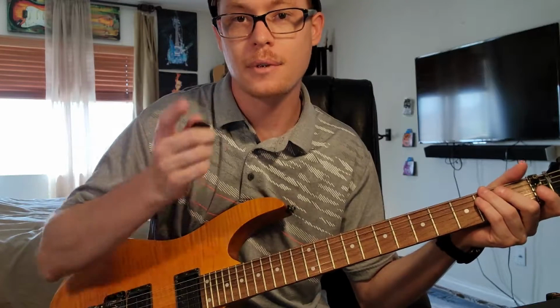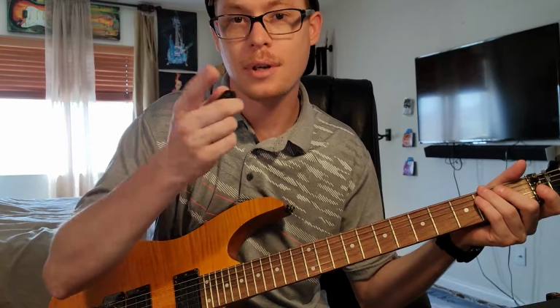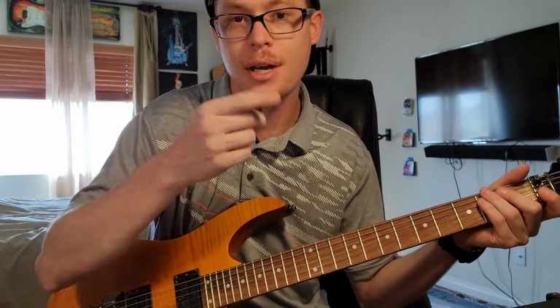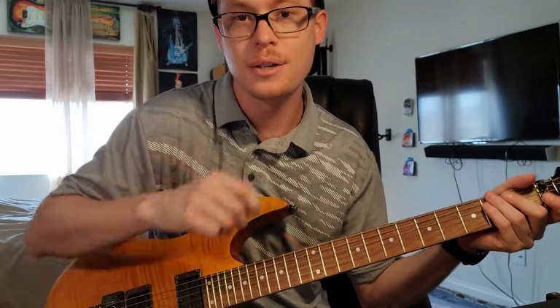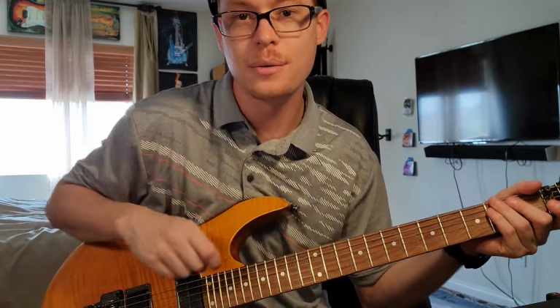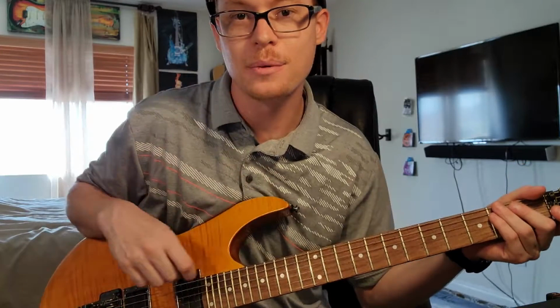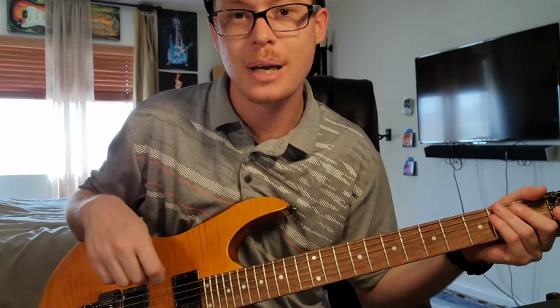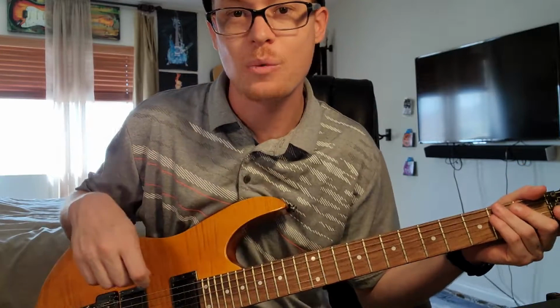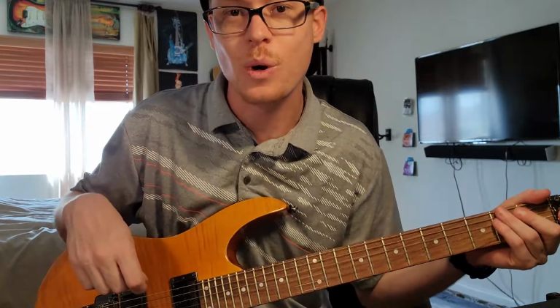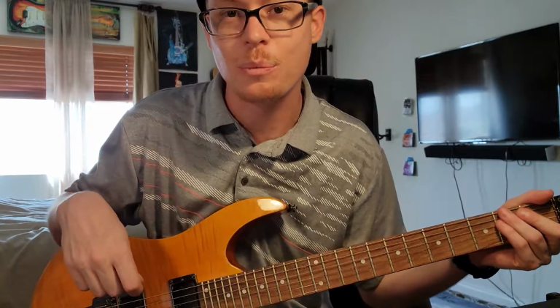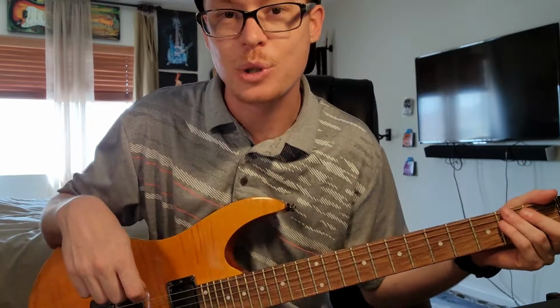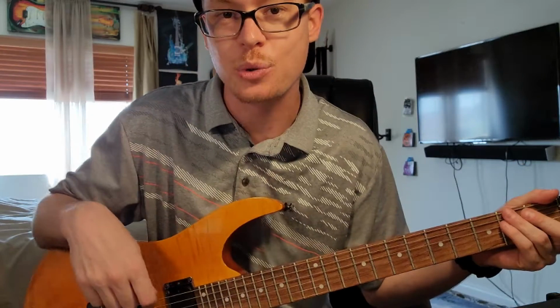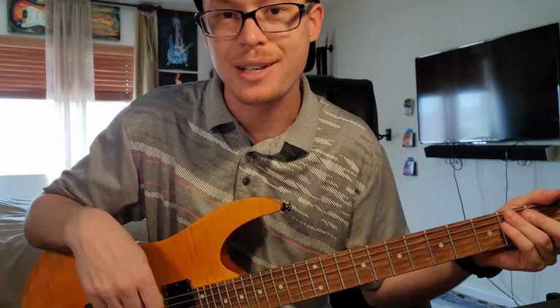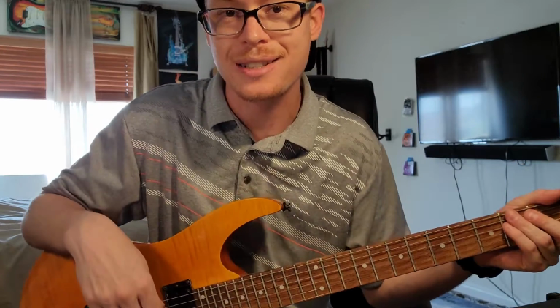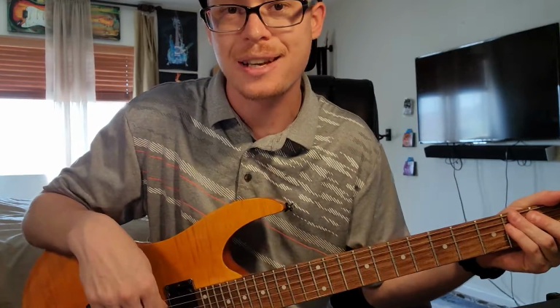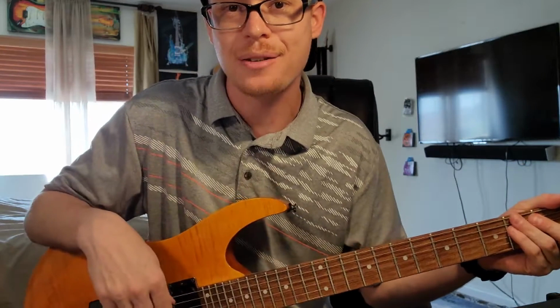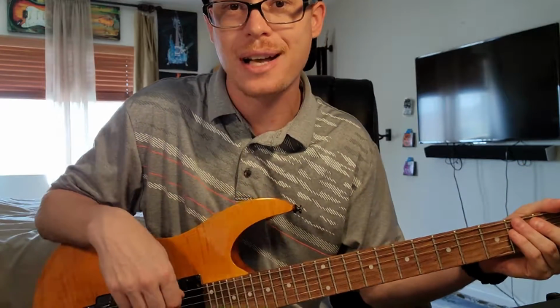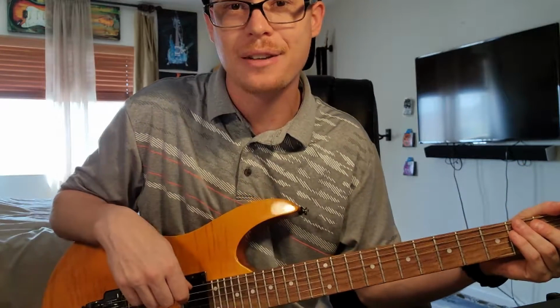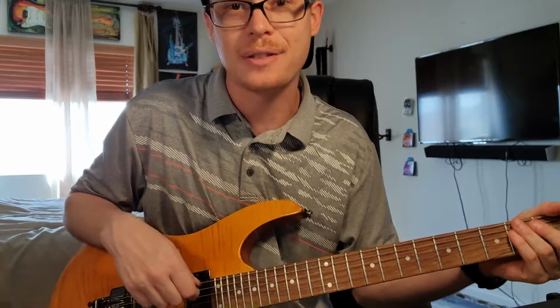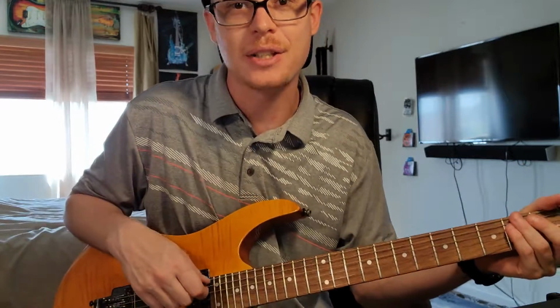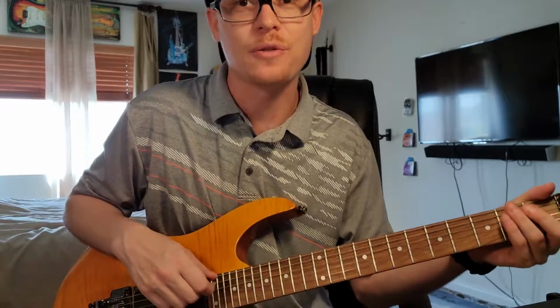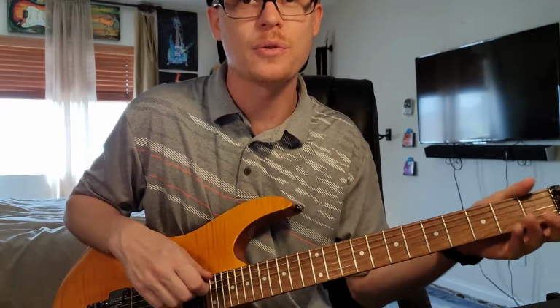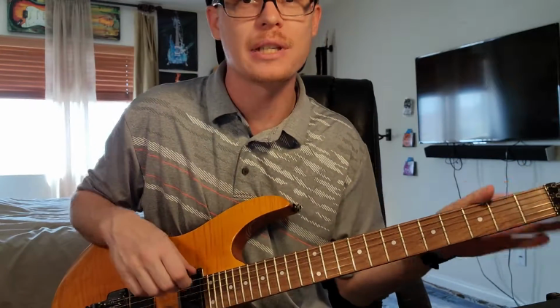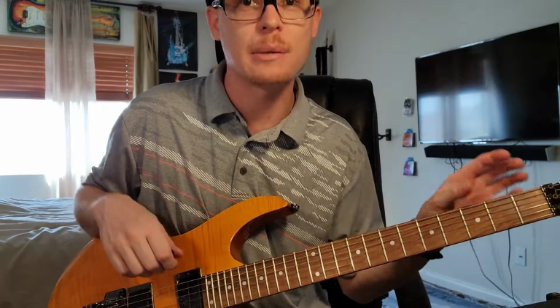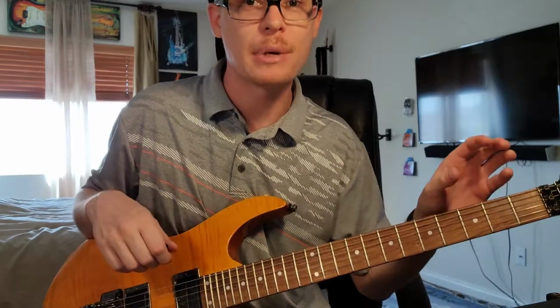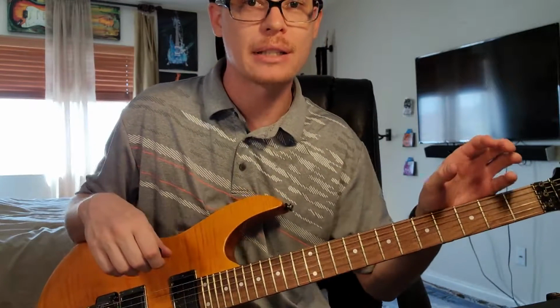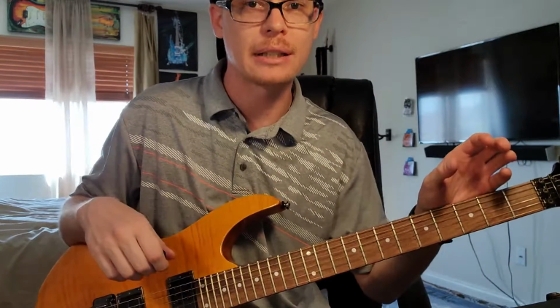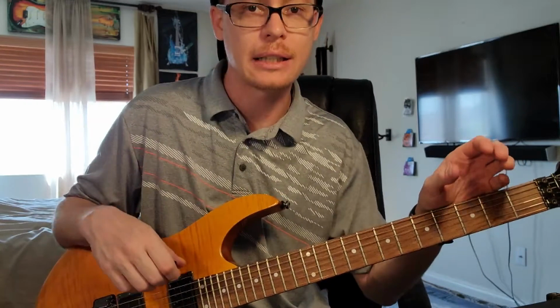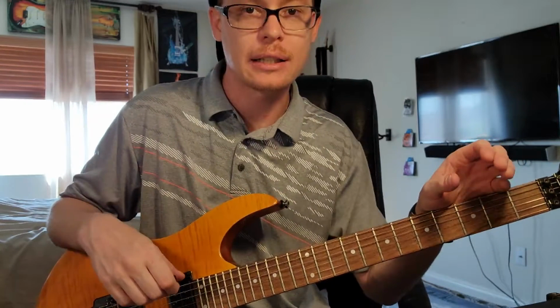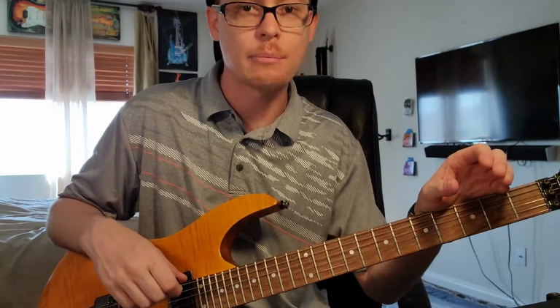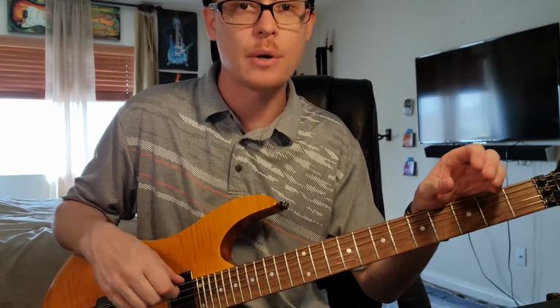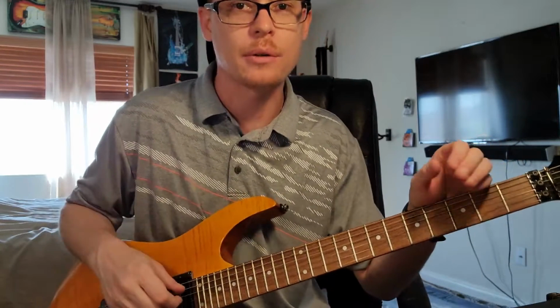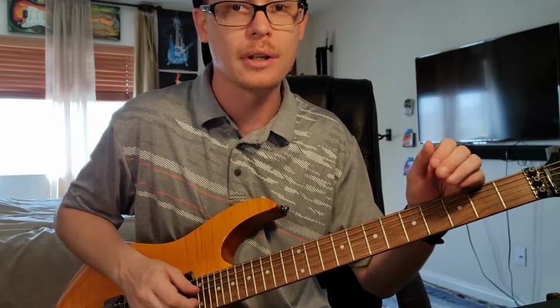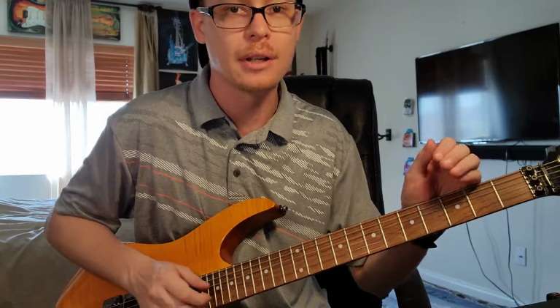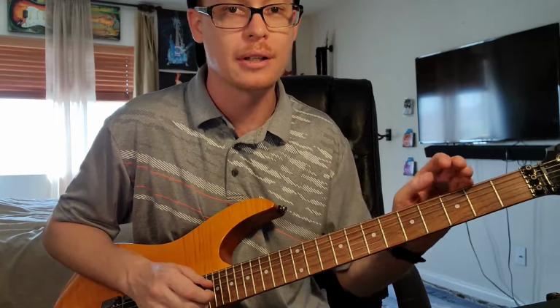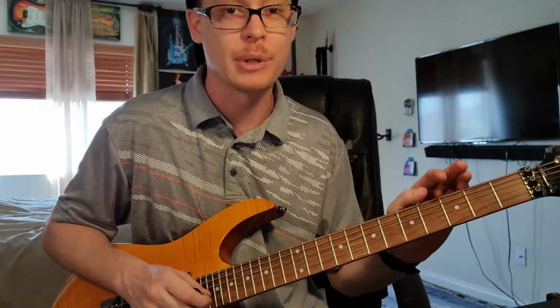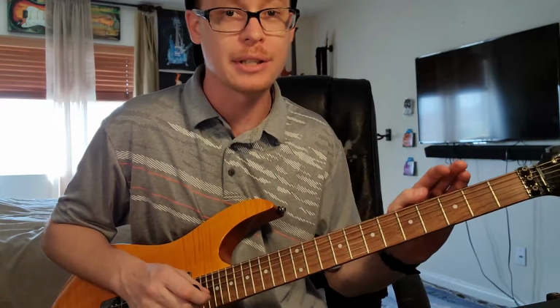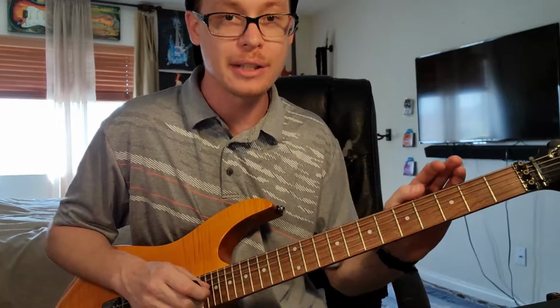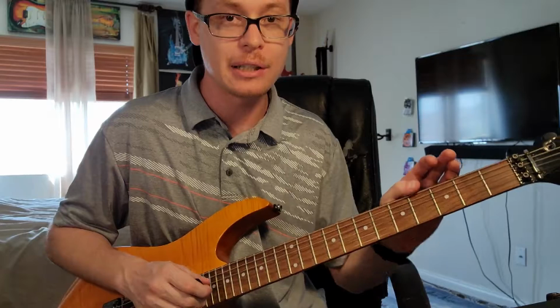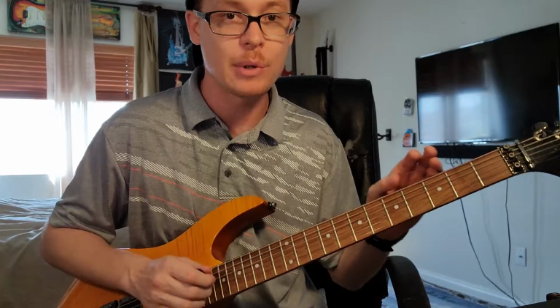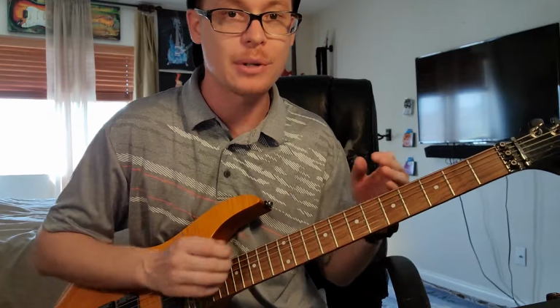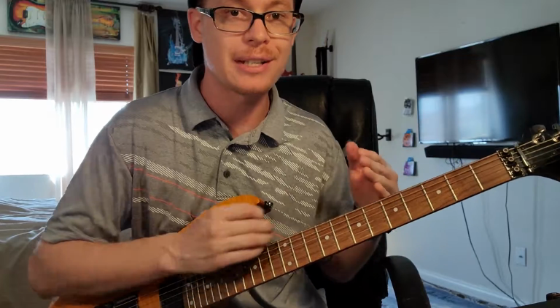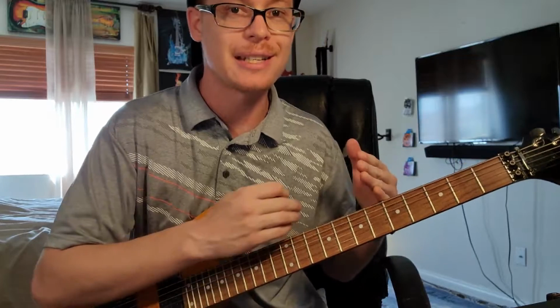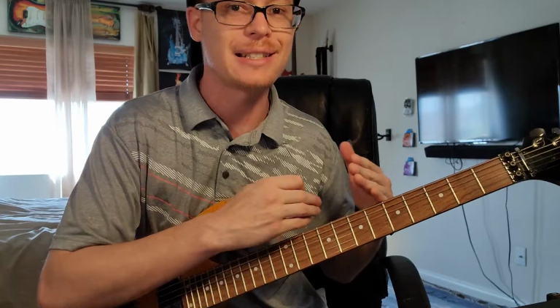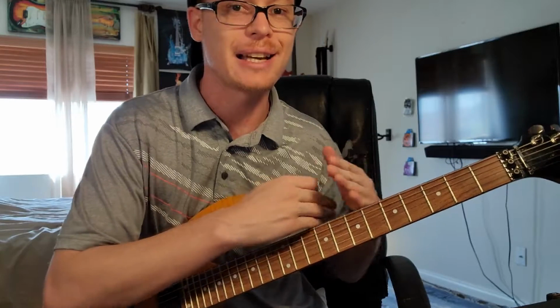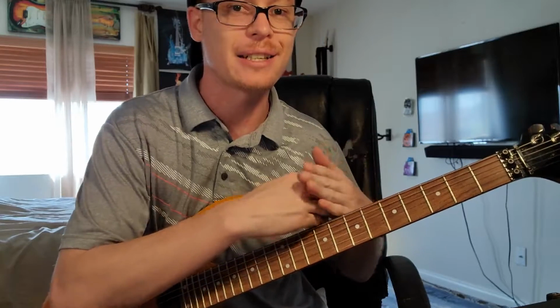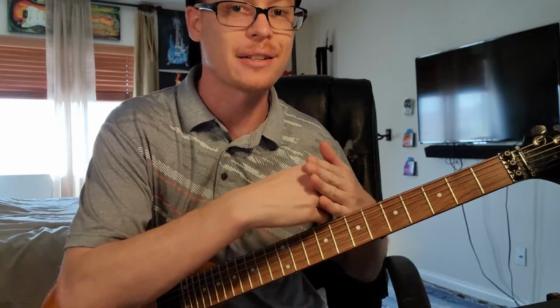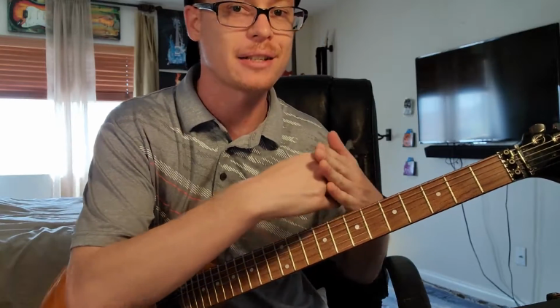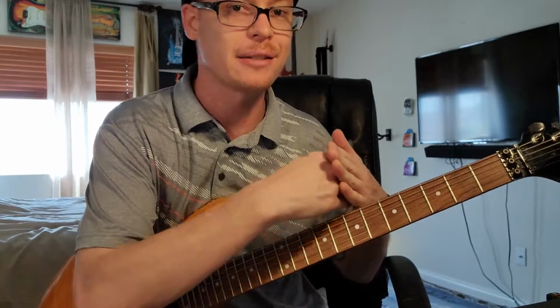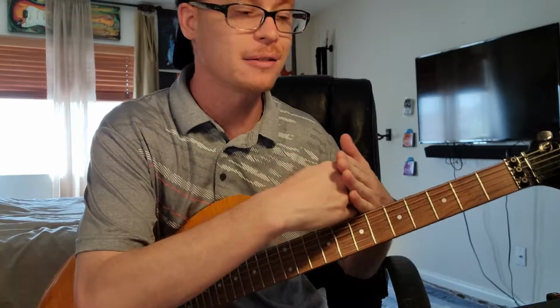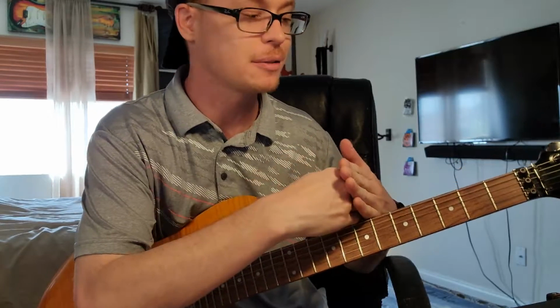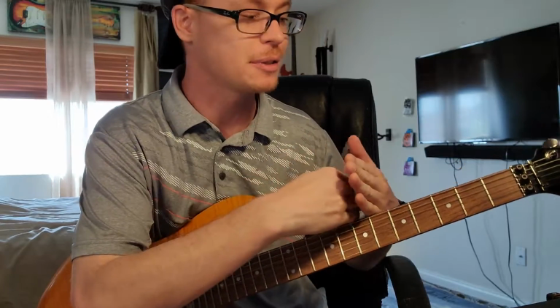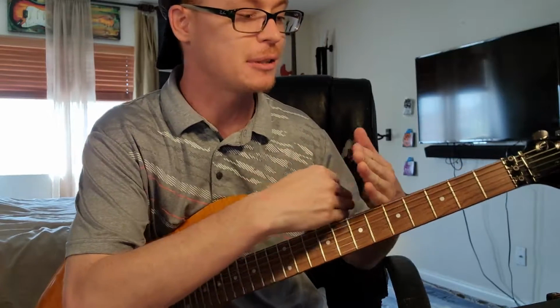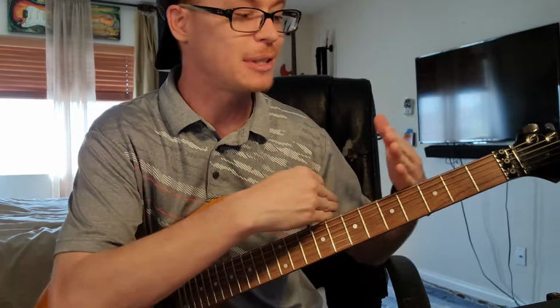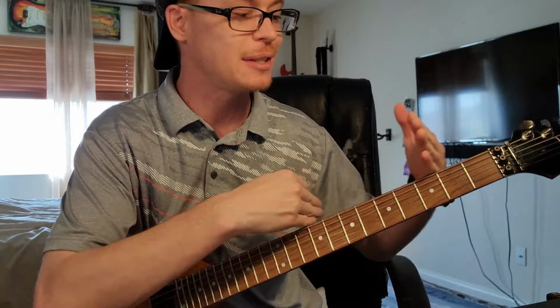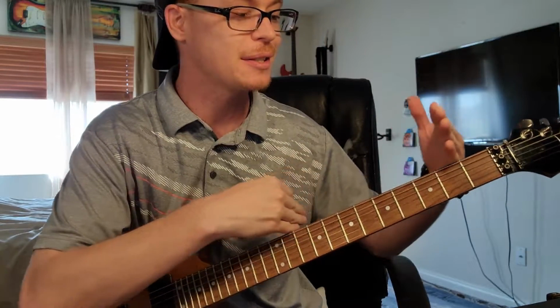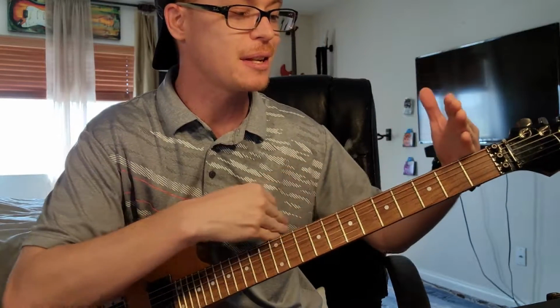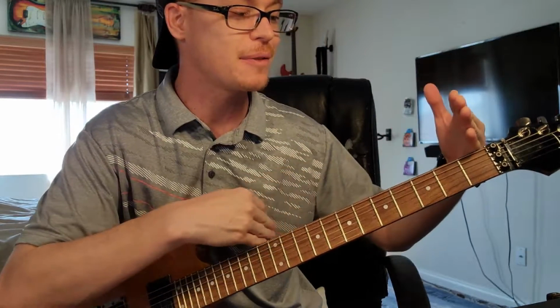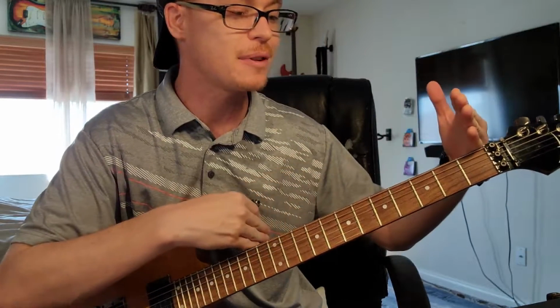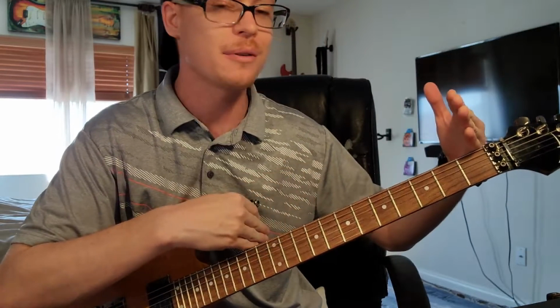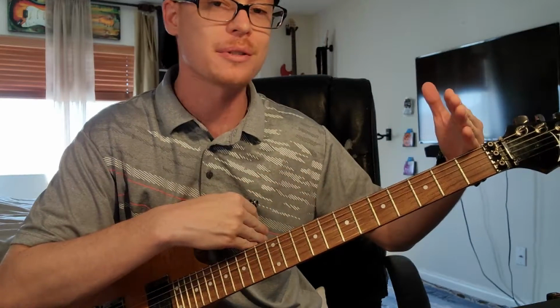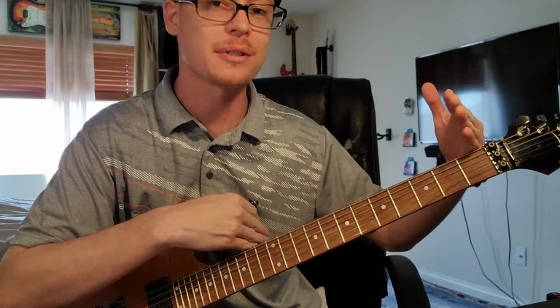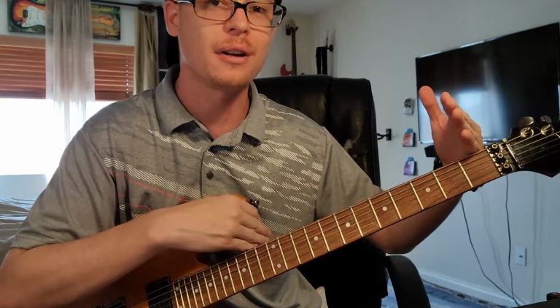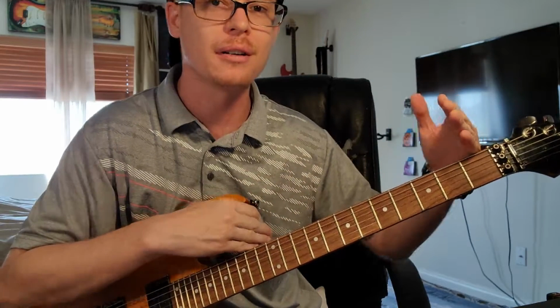Hey, and welcome to a scale guide video for the Mixolydian mode. The Mixolydian mode is a diatonic scale, so it's going to be 7 notes long.